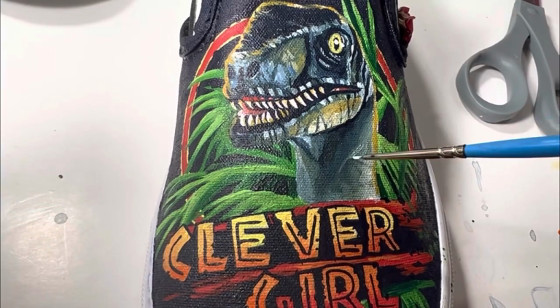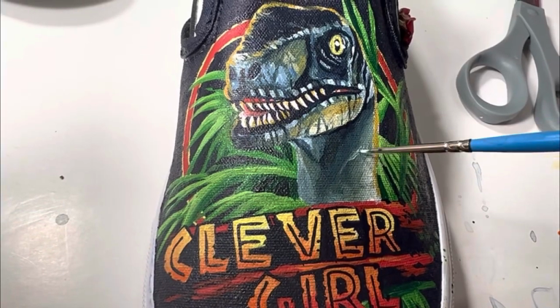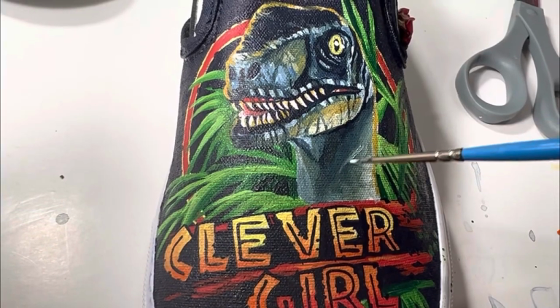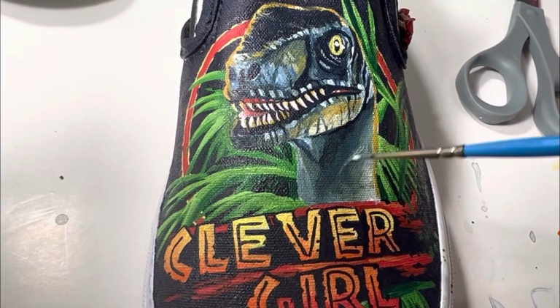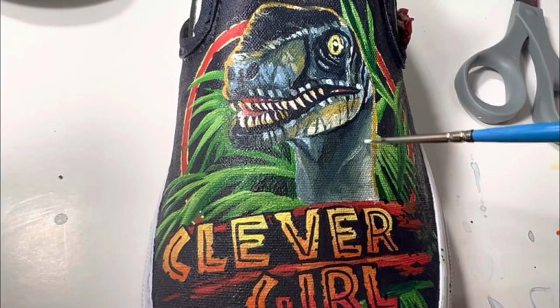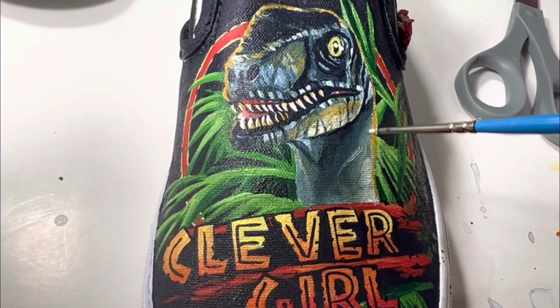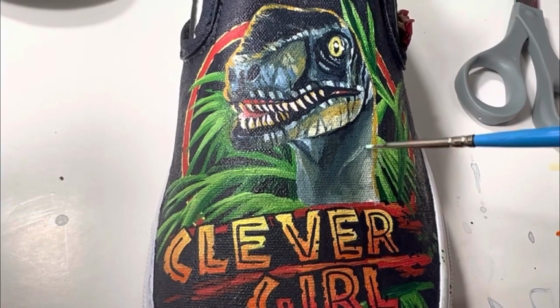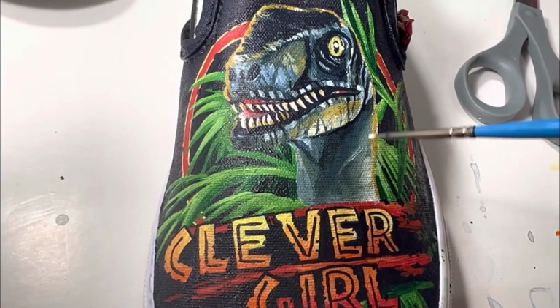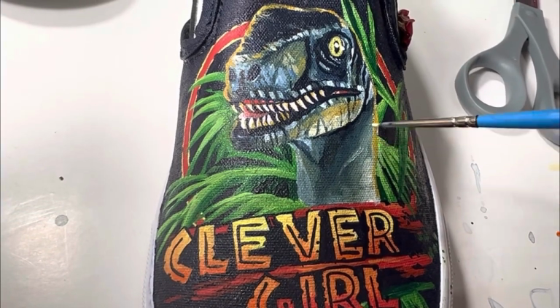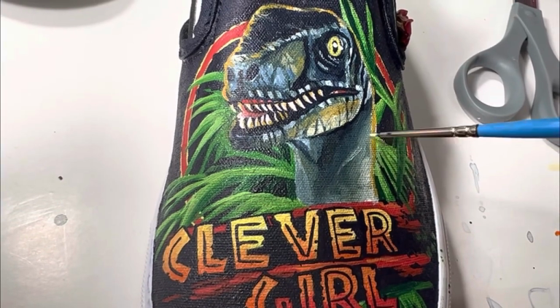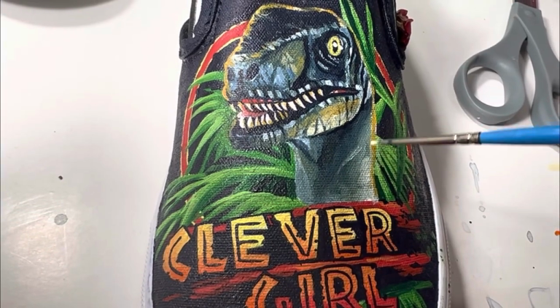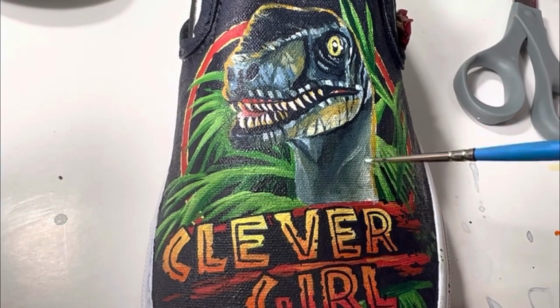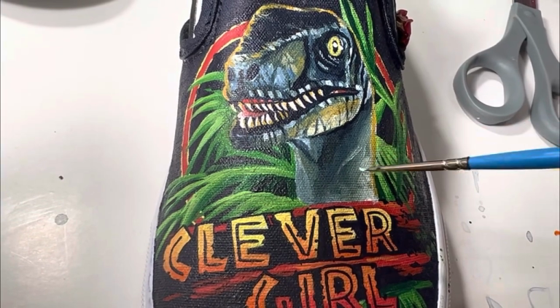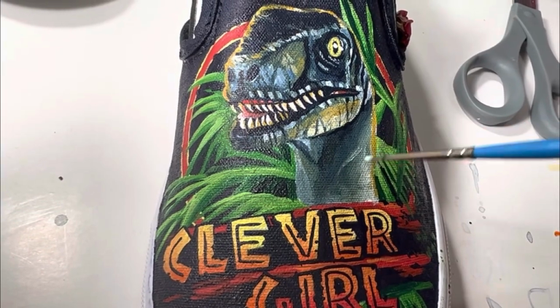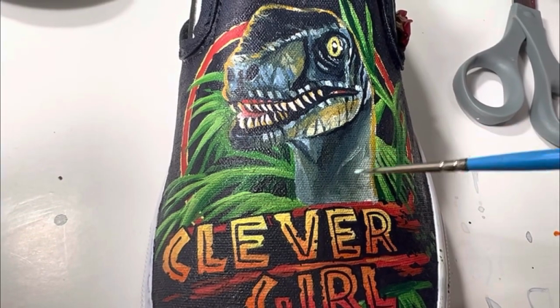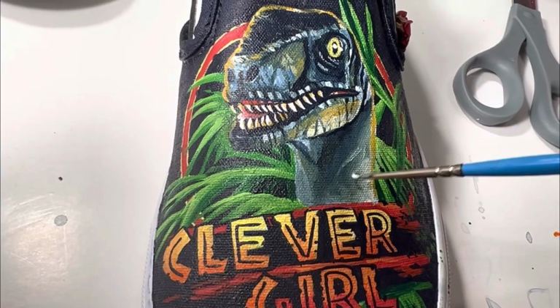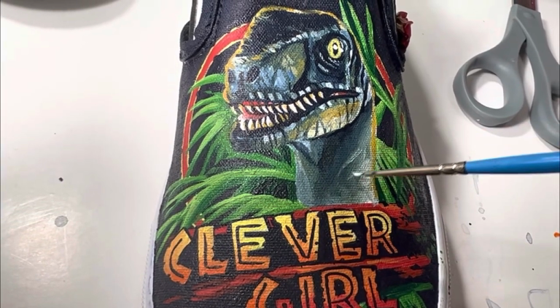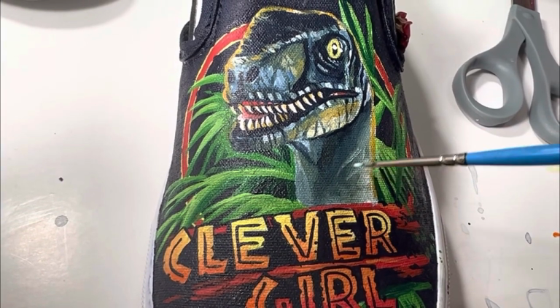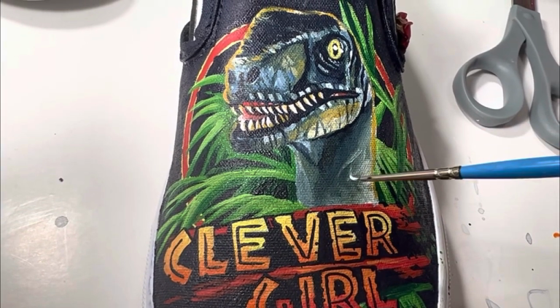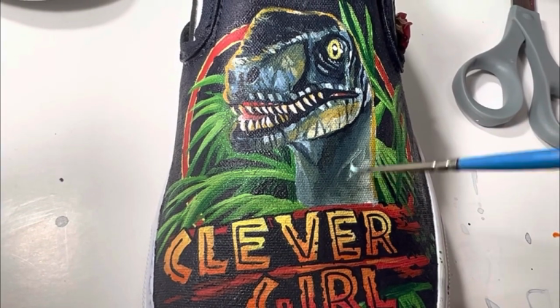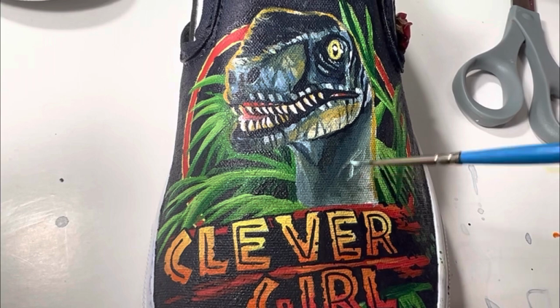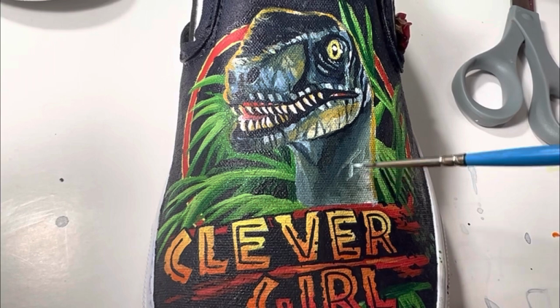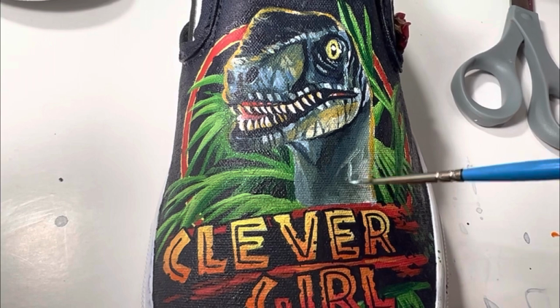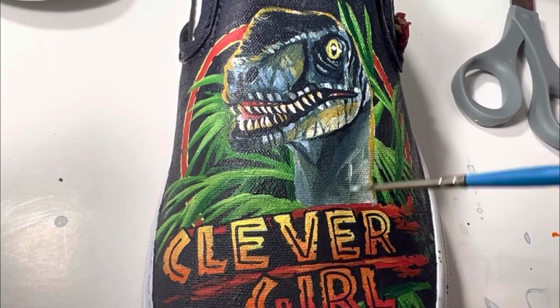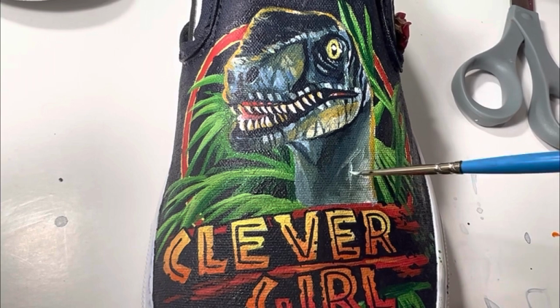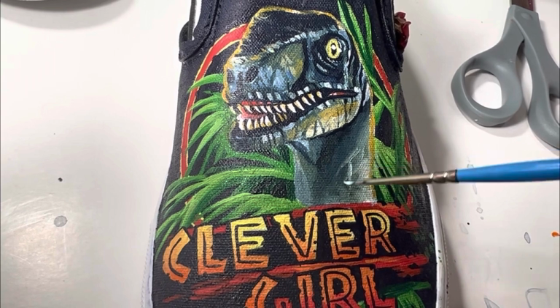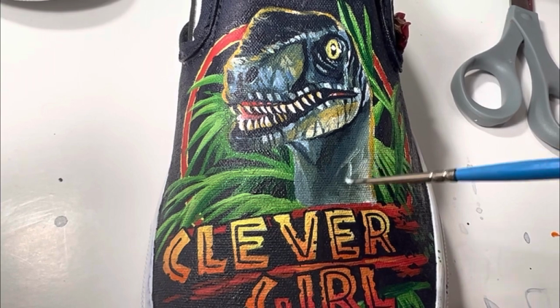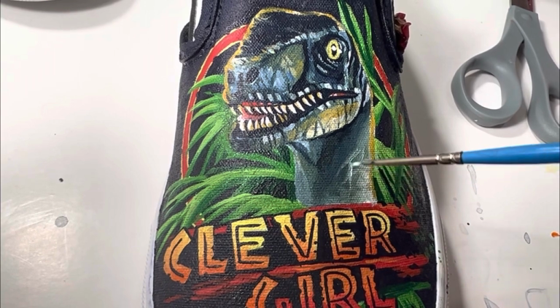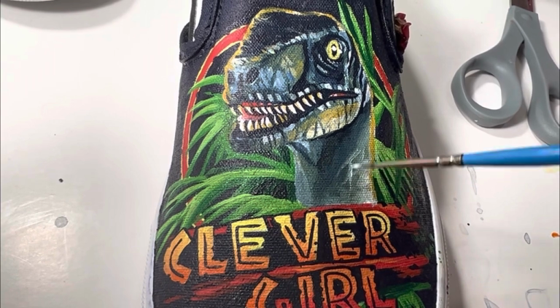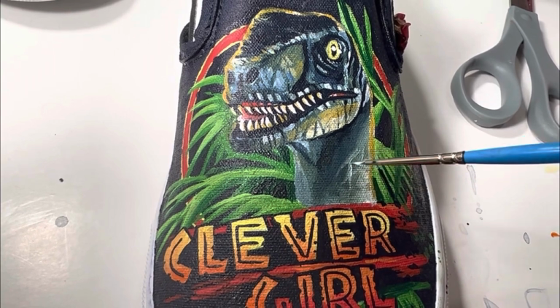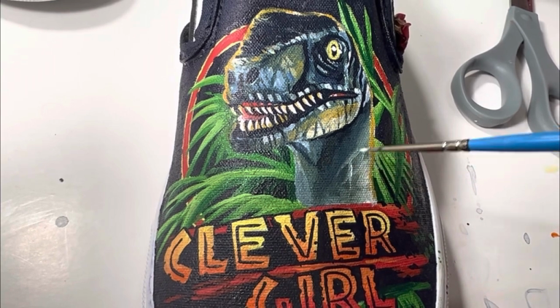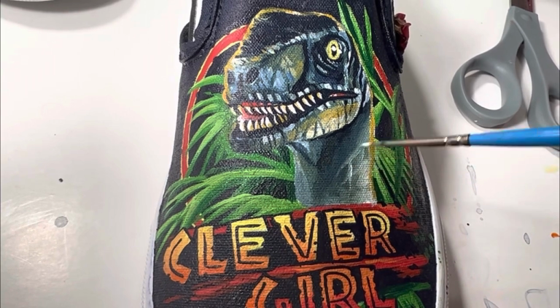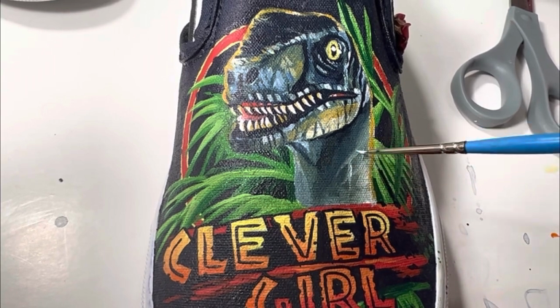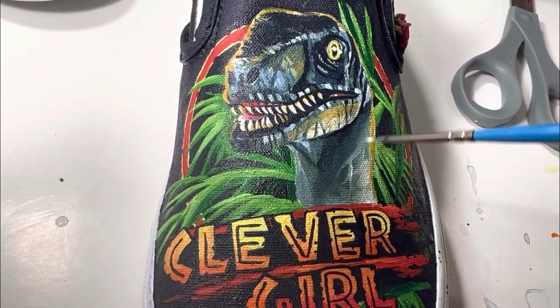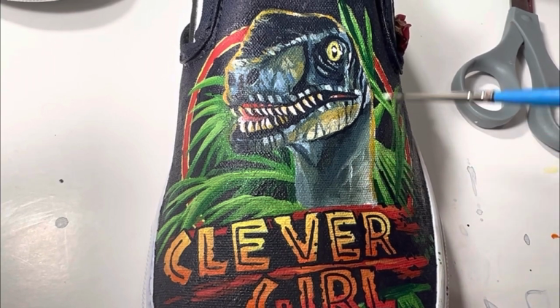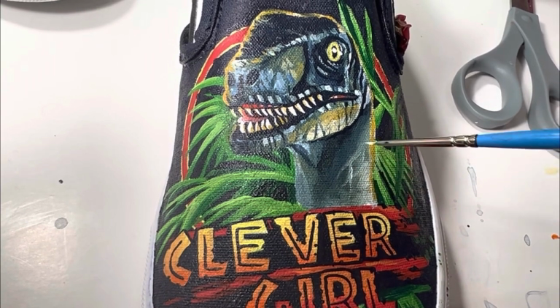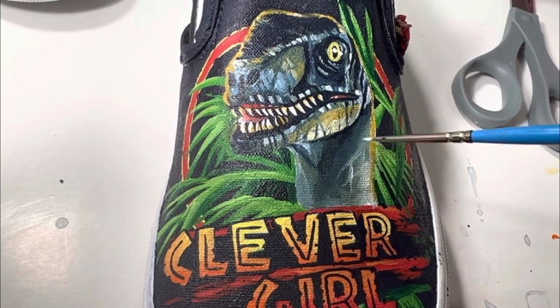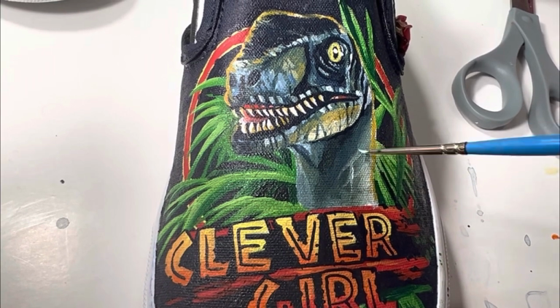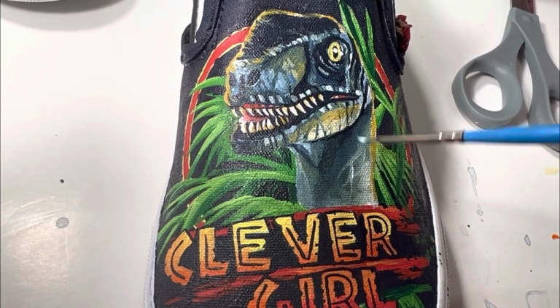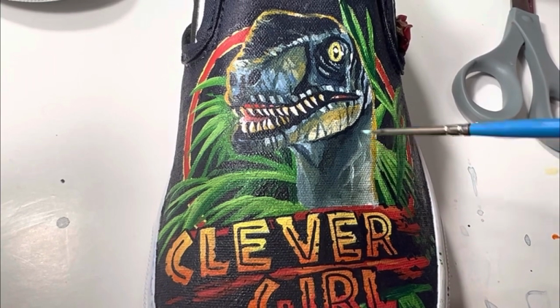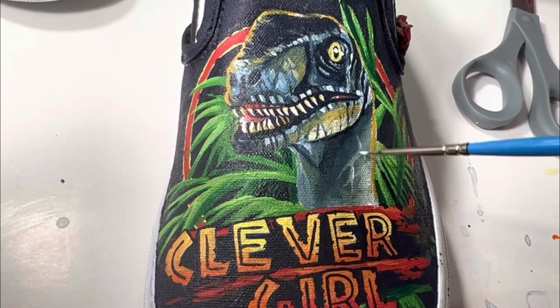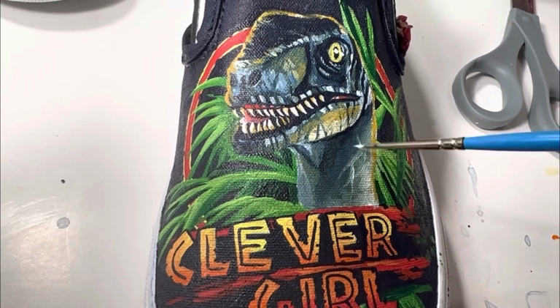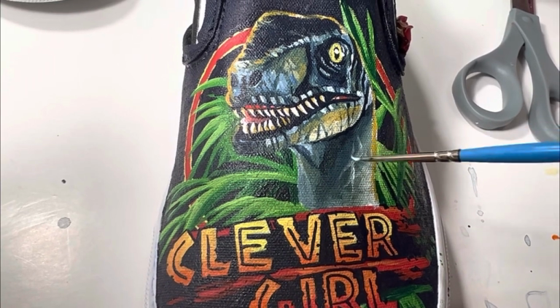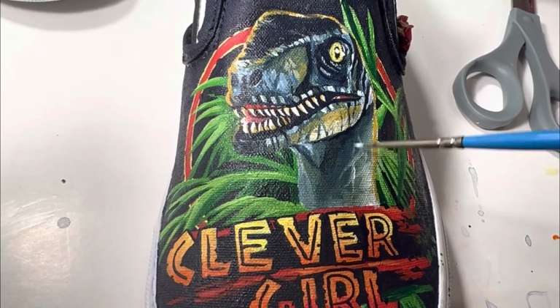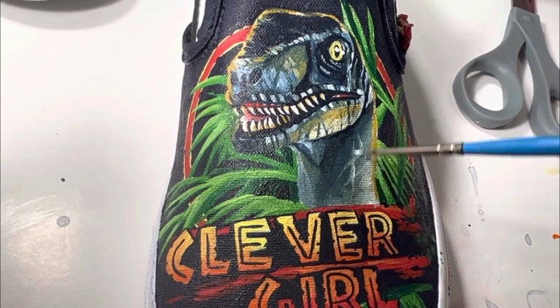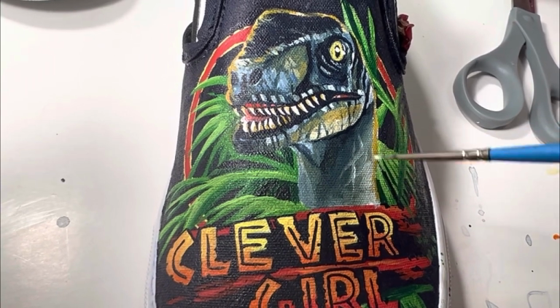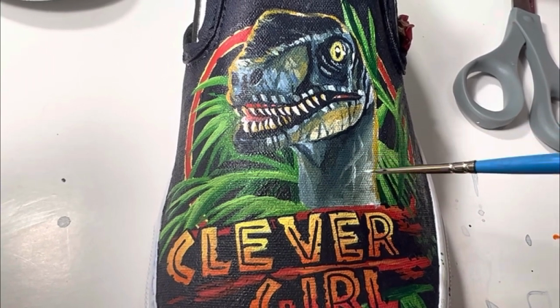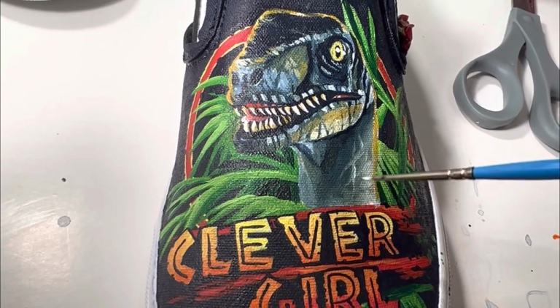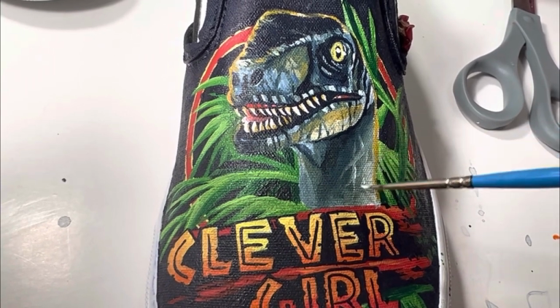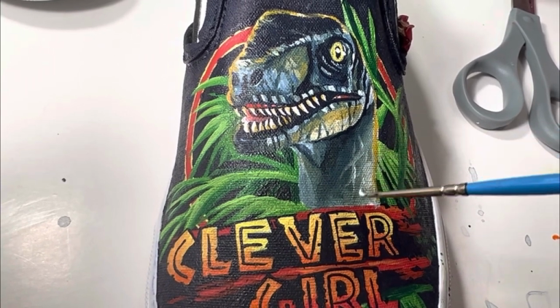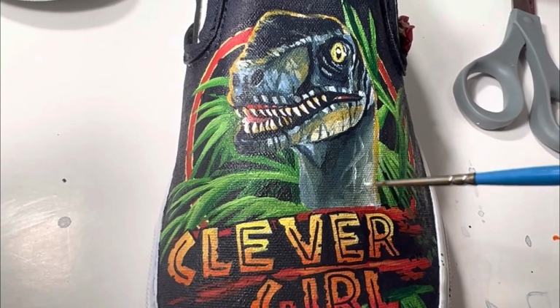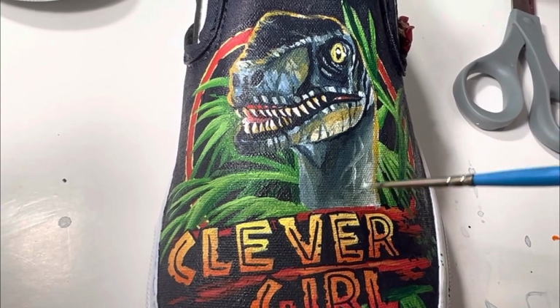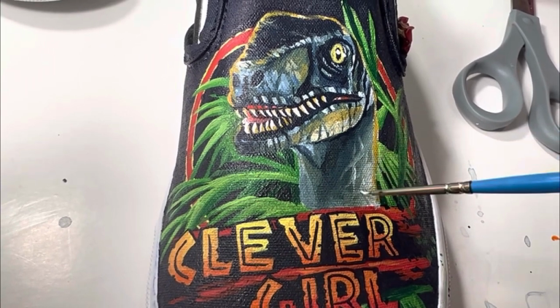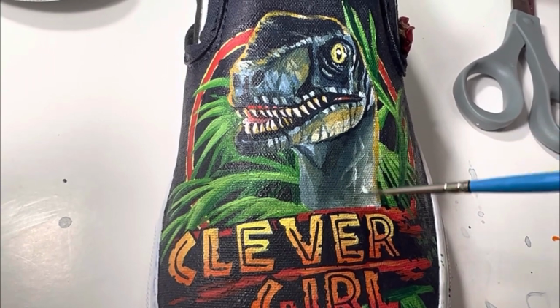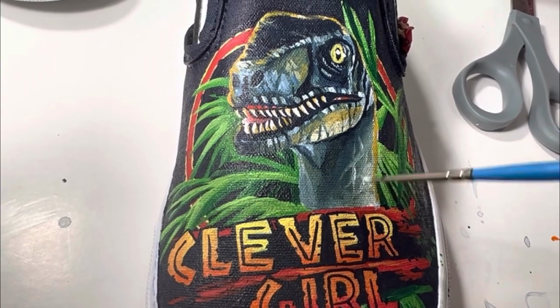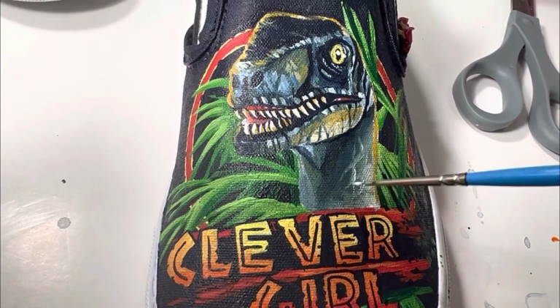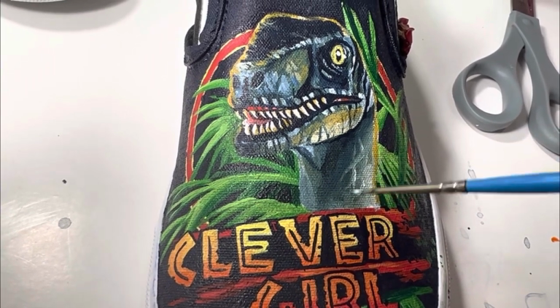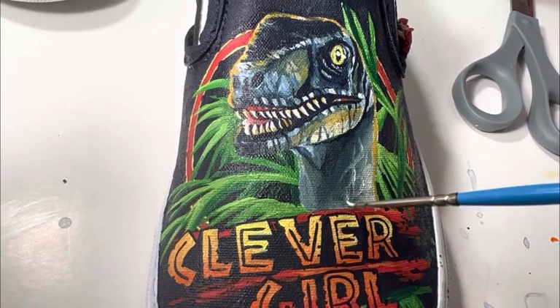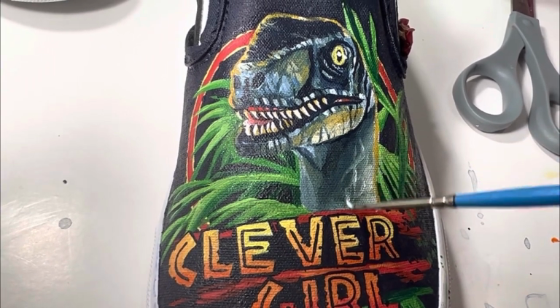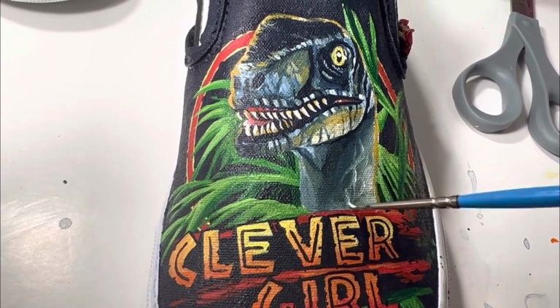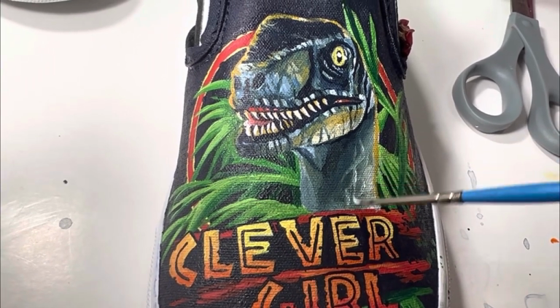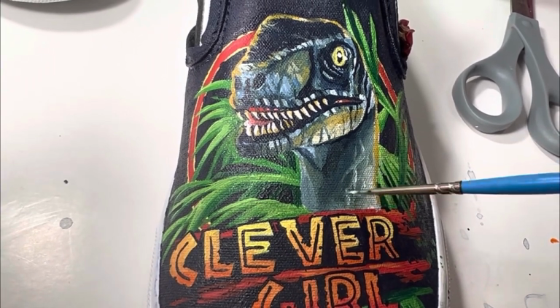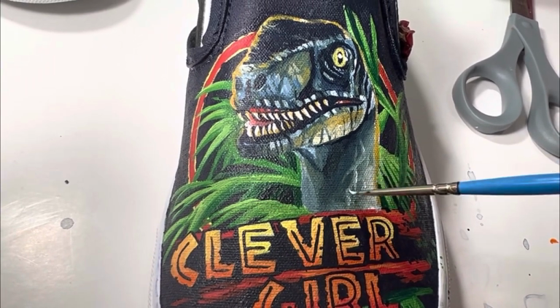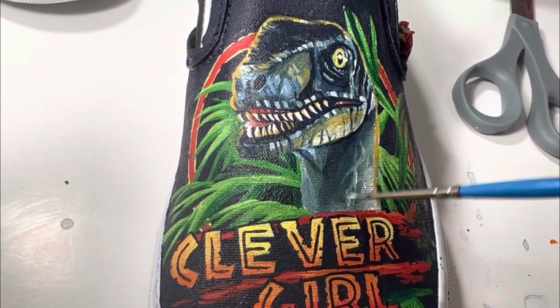I don't want to paint each individual scale — I am just painting where the light would hit the scales.